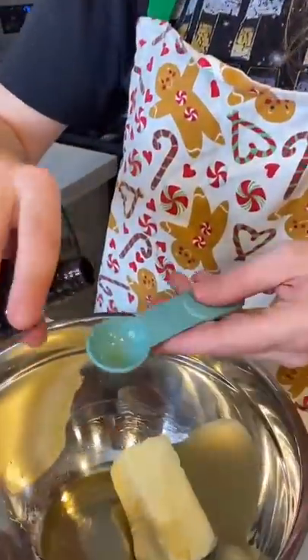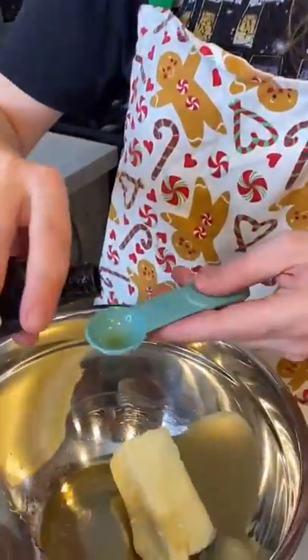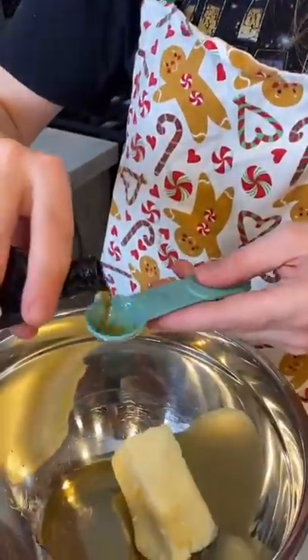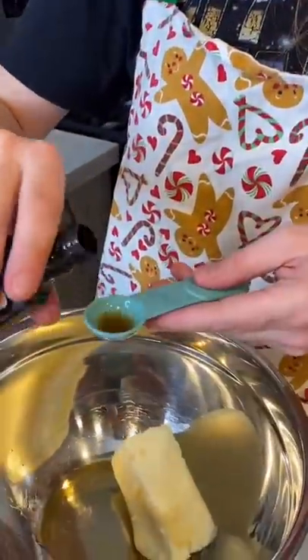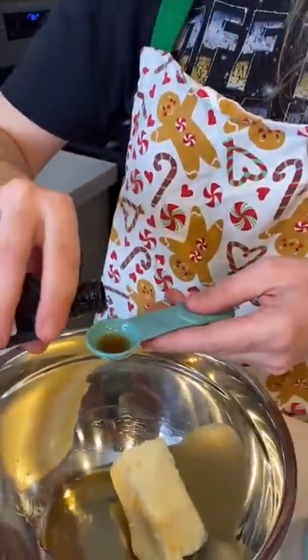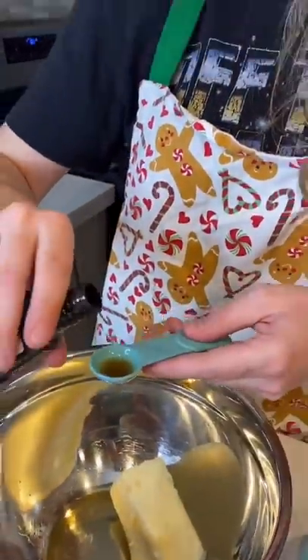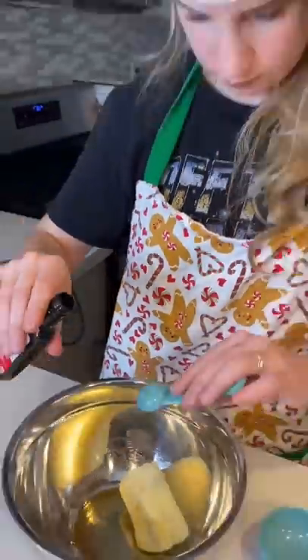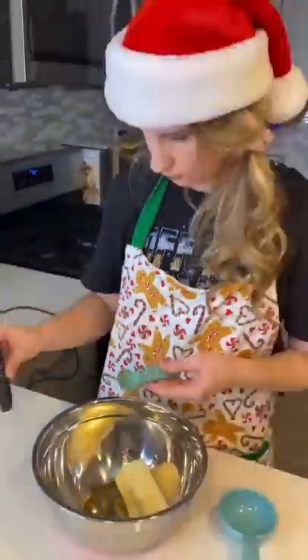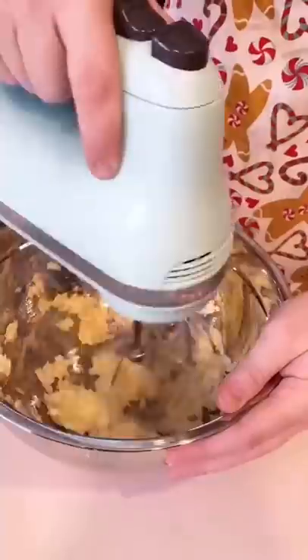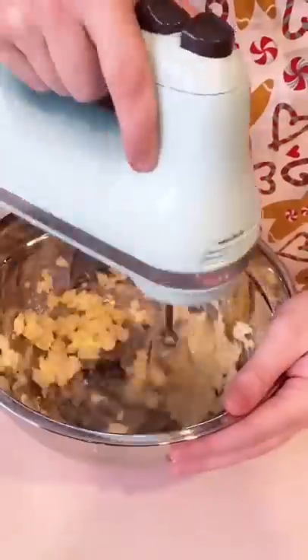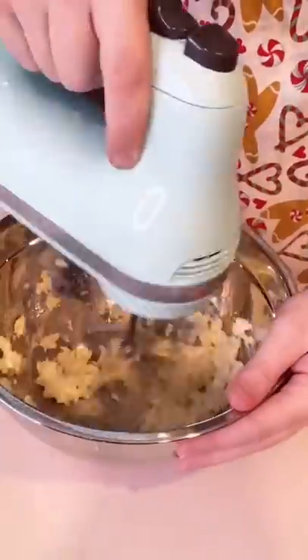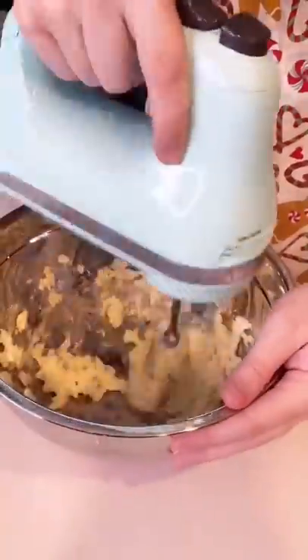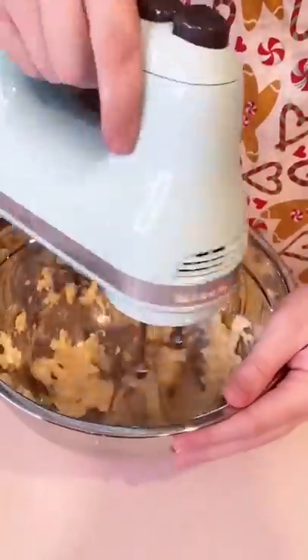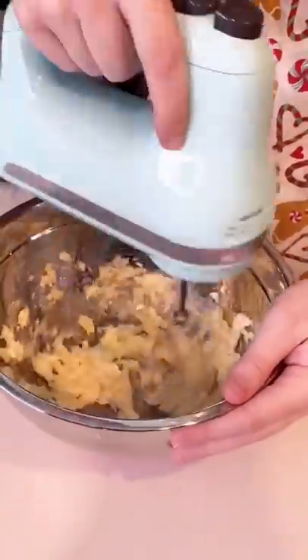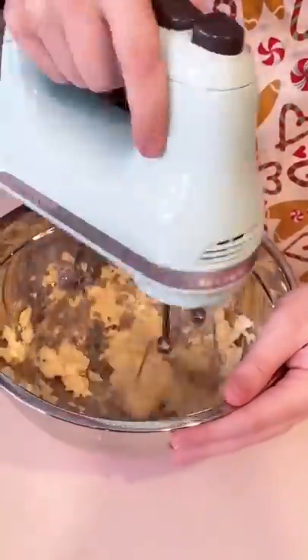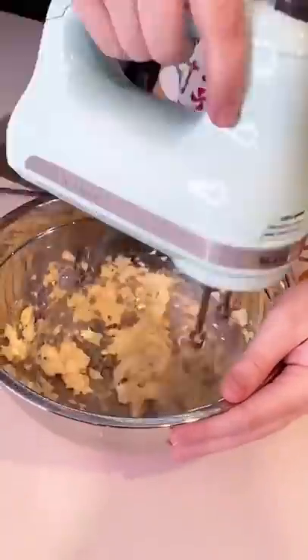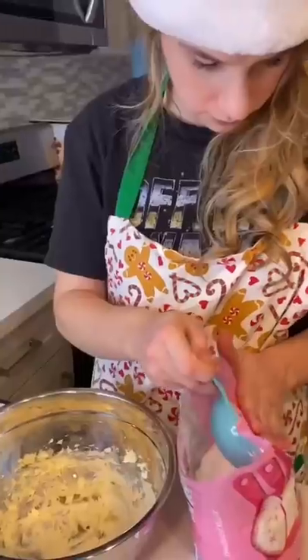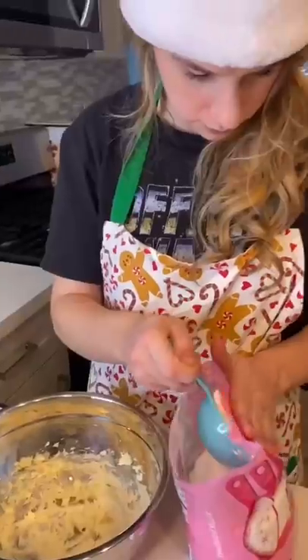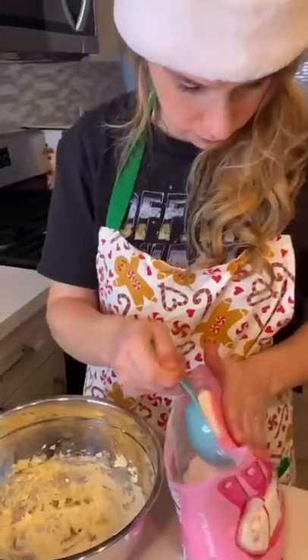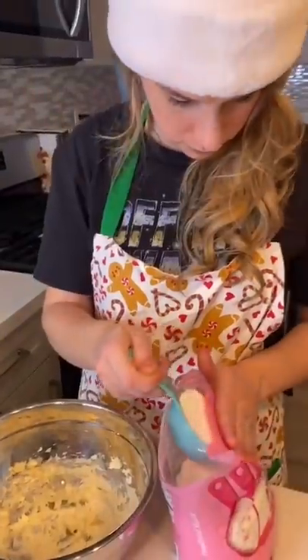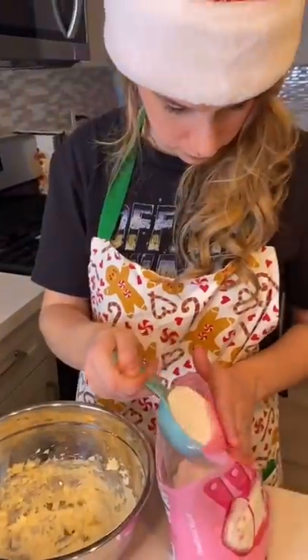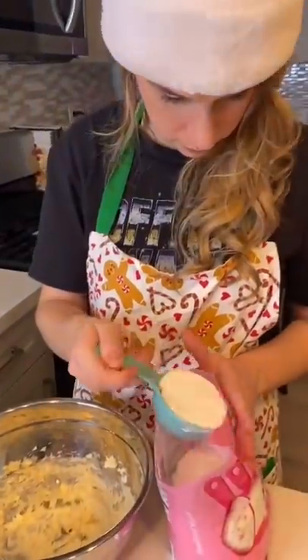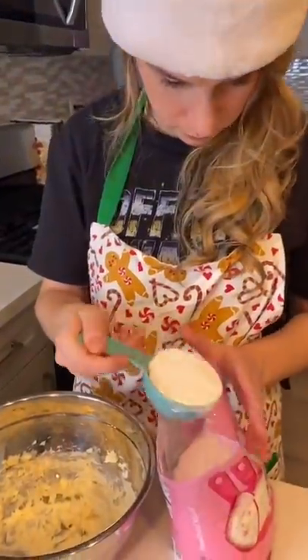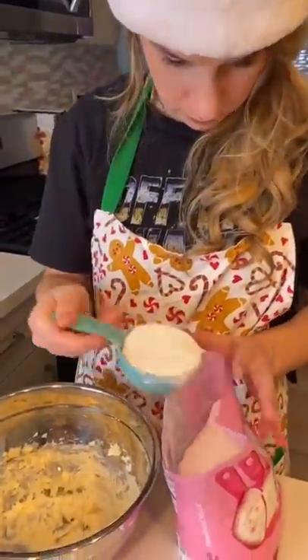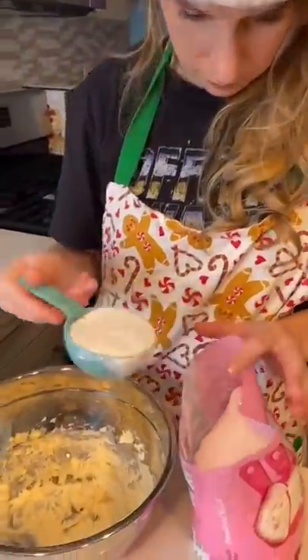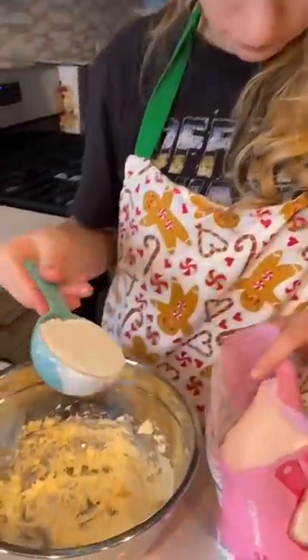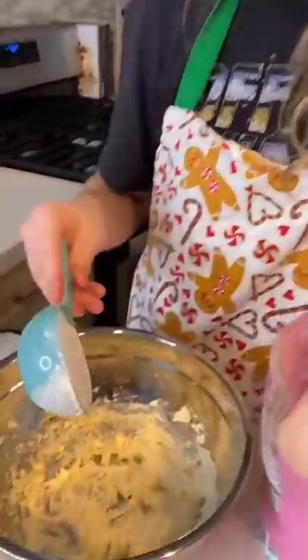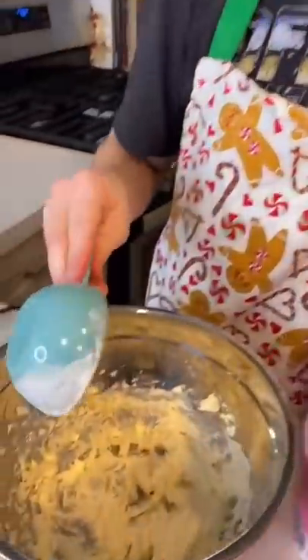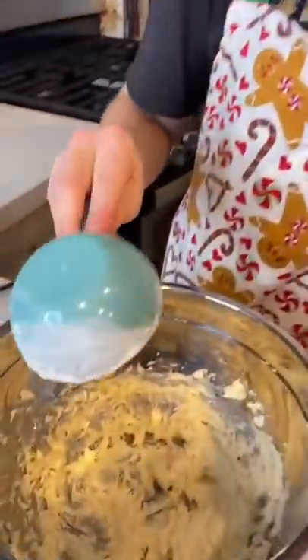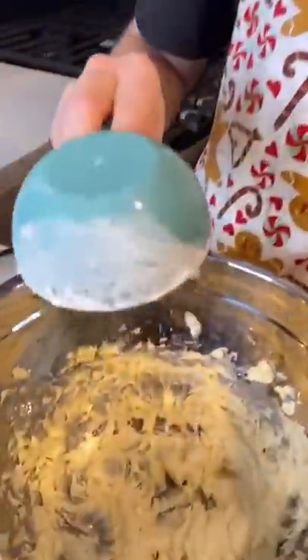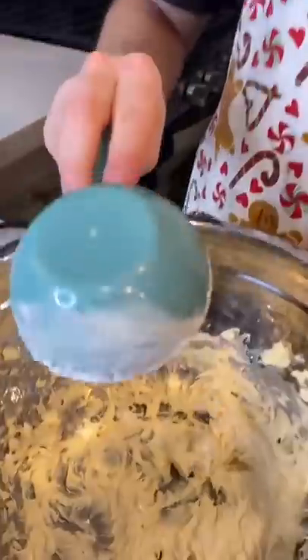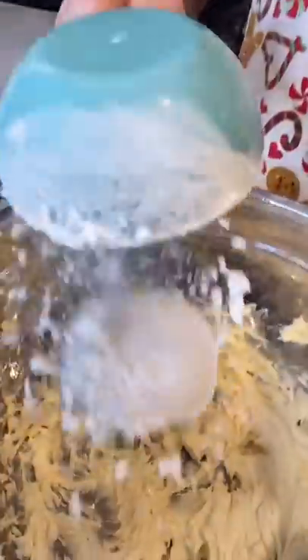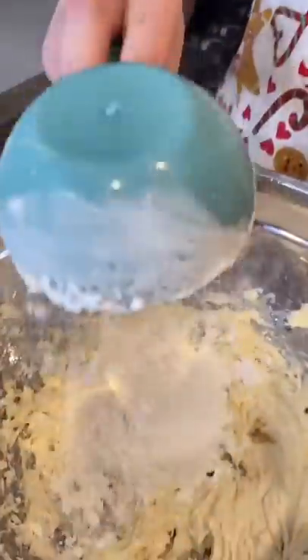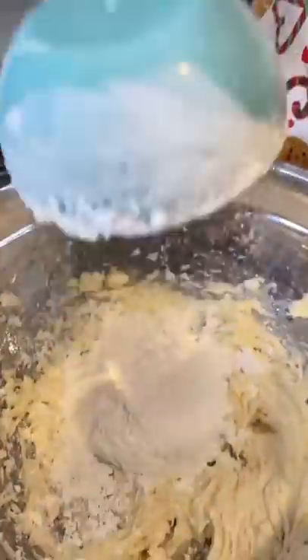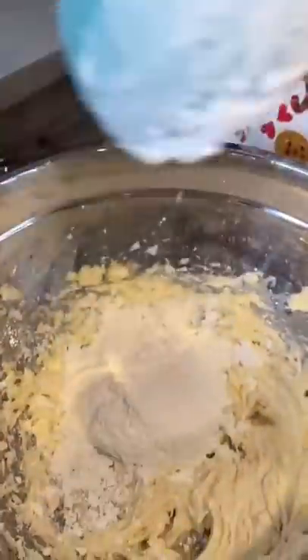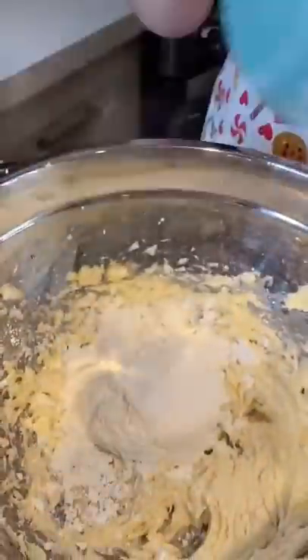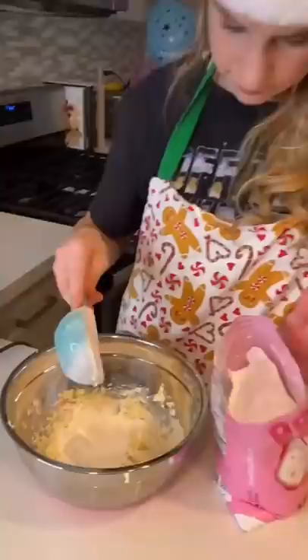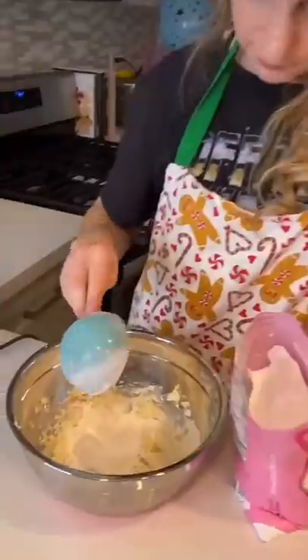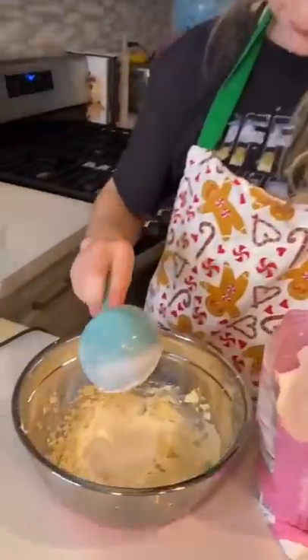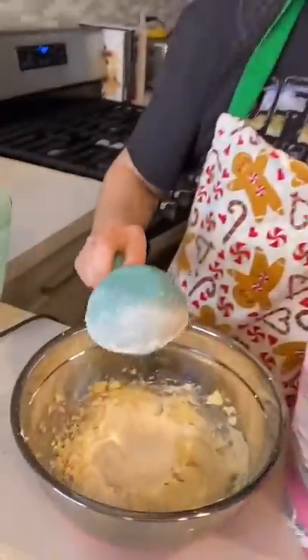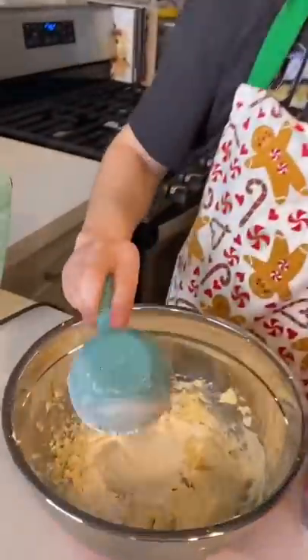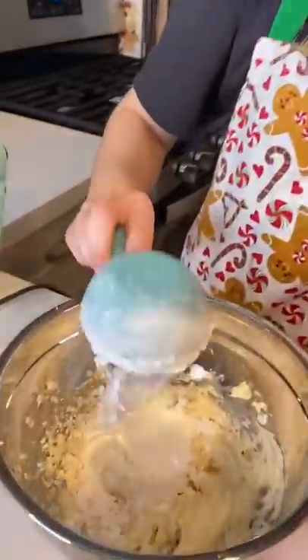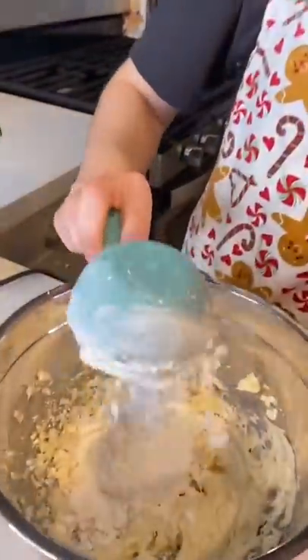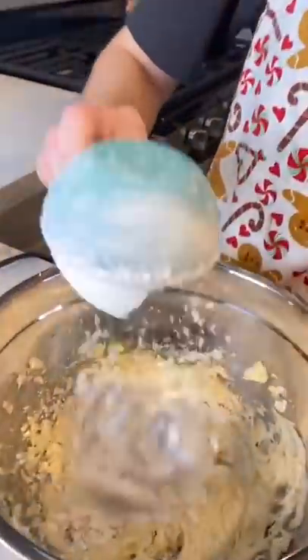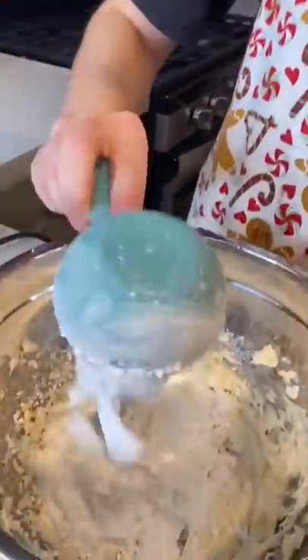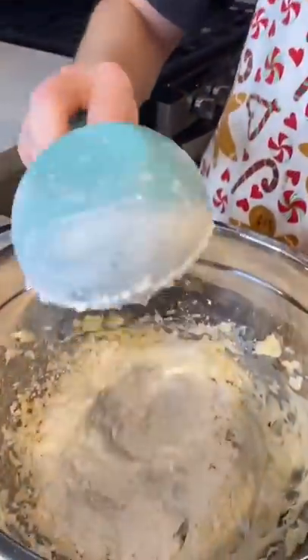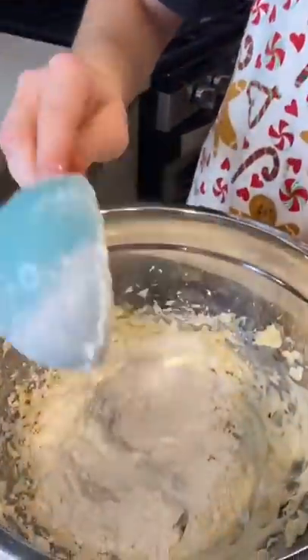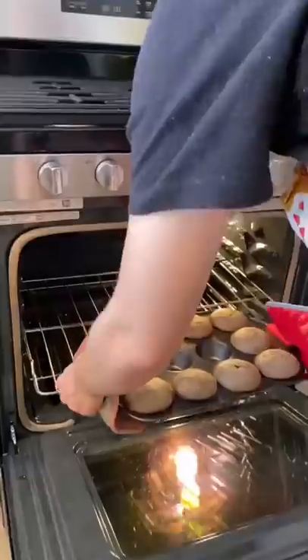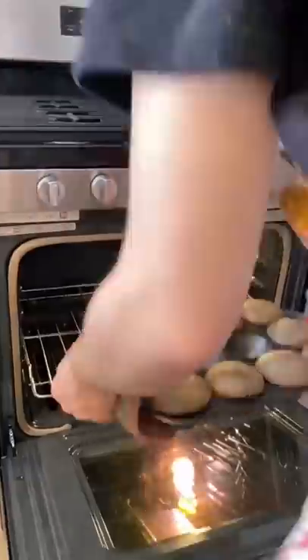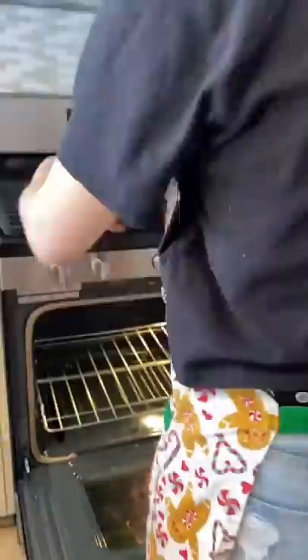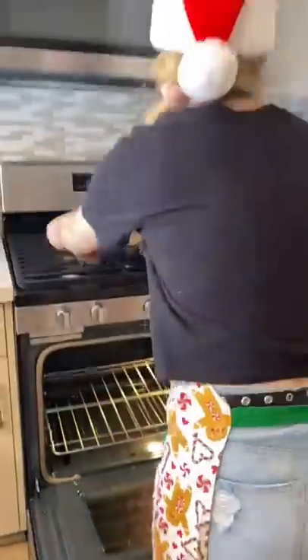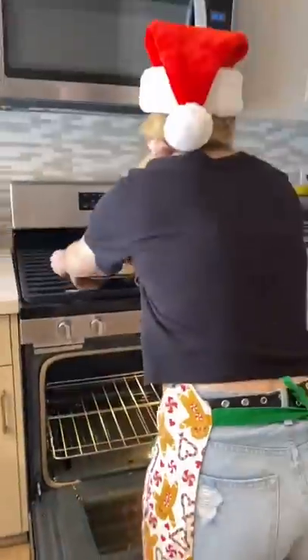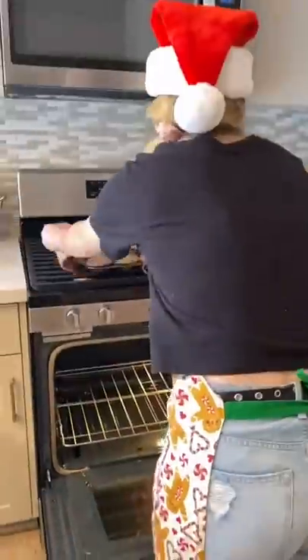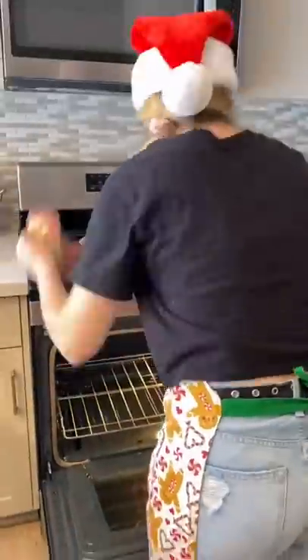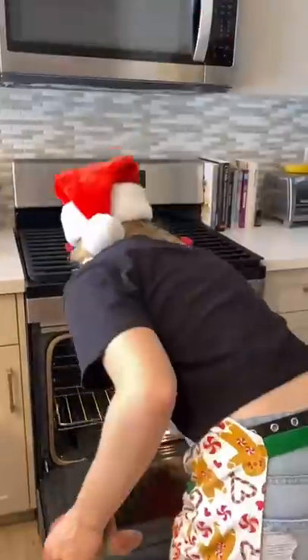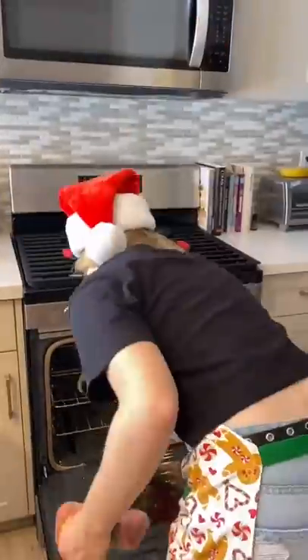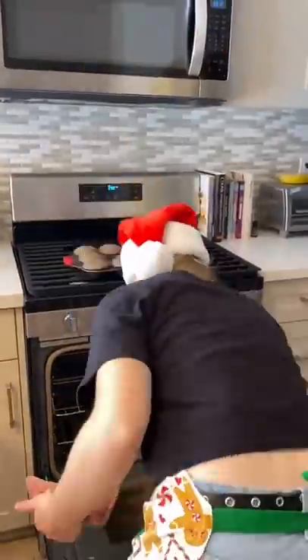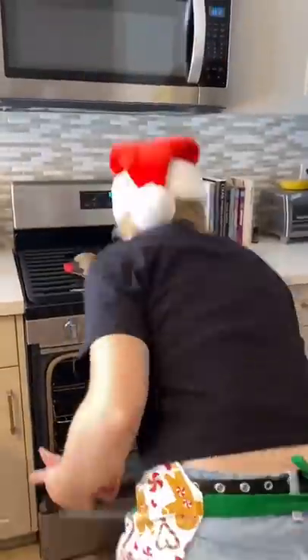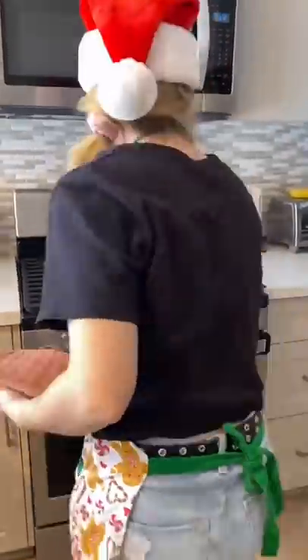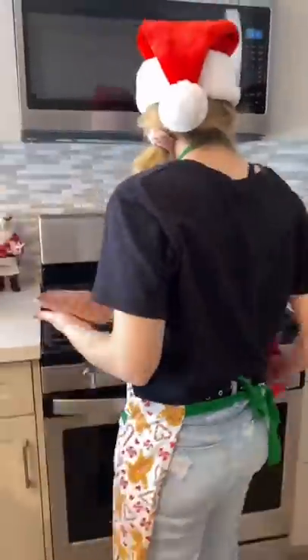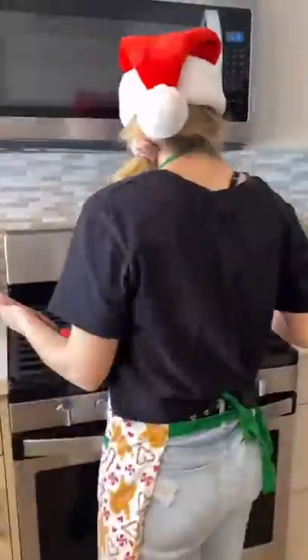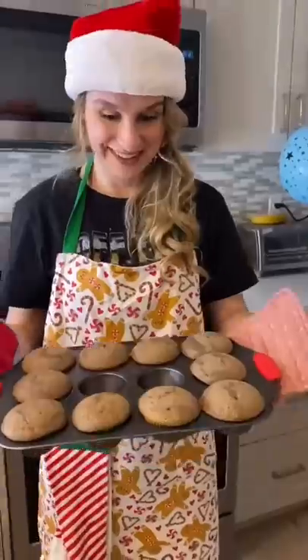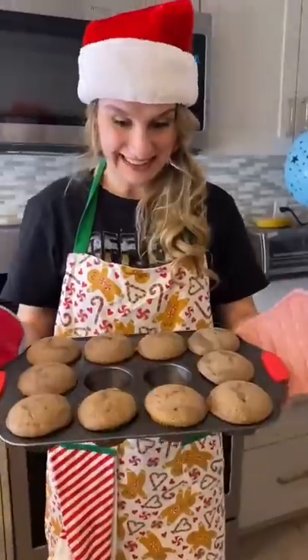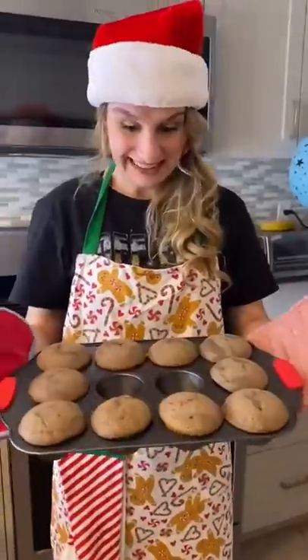I combined a cup of butter and a tablespoon and a half of vanilla and creamed it, then I added in two cups of powdered sugar. When the cupcakes were done, I set them out to cool.